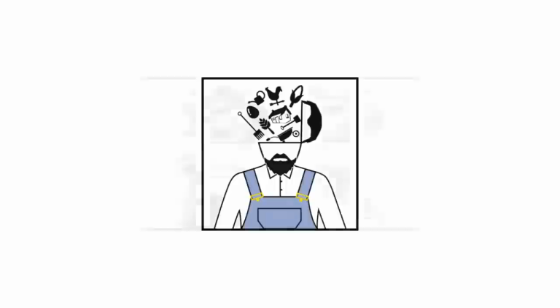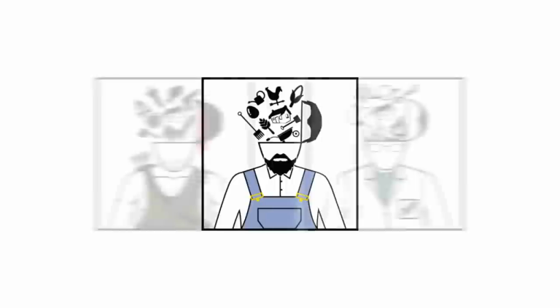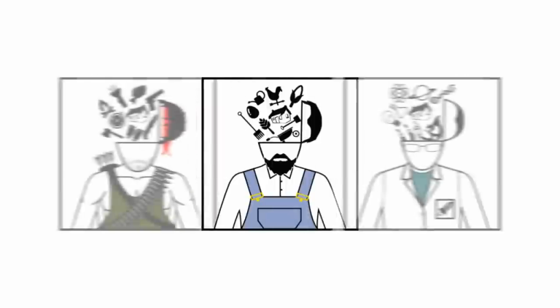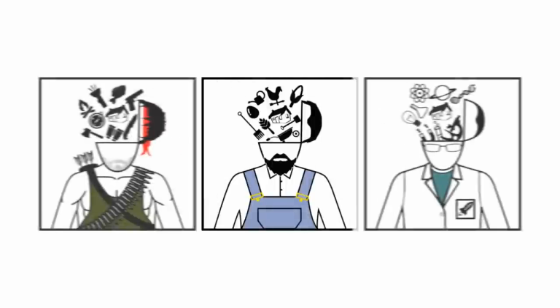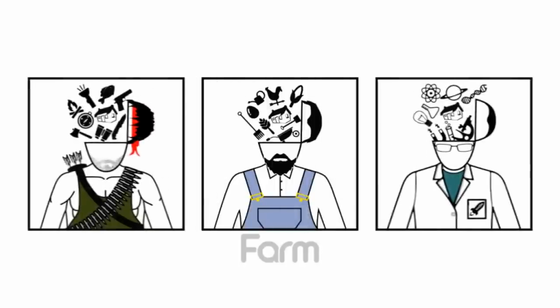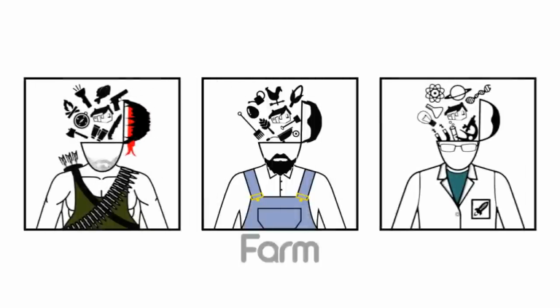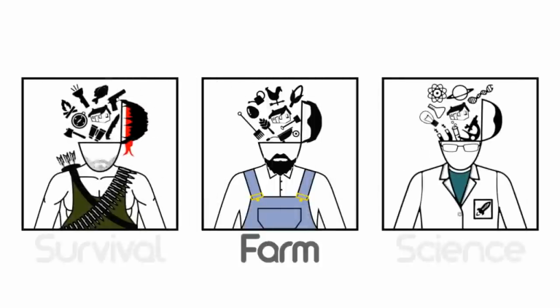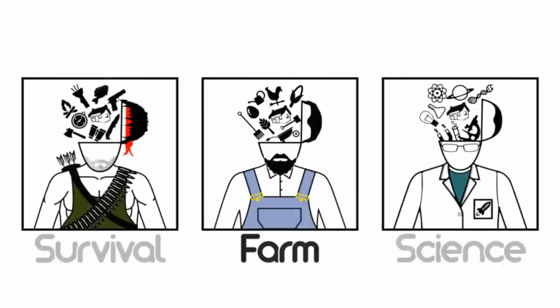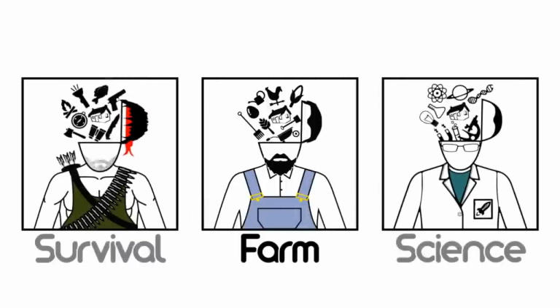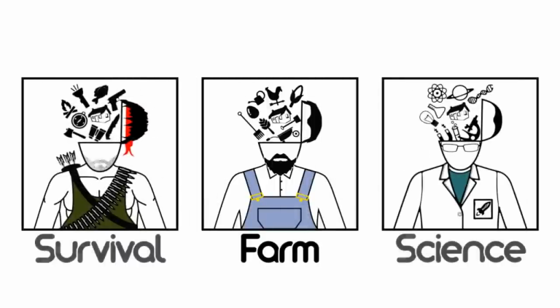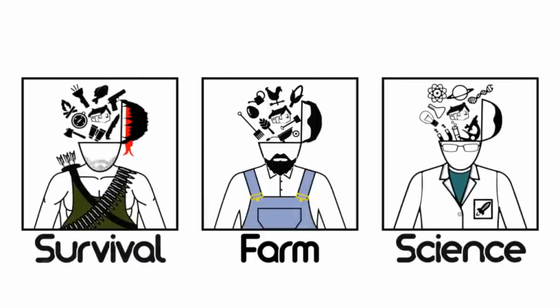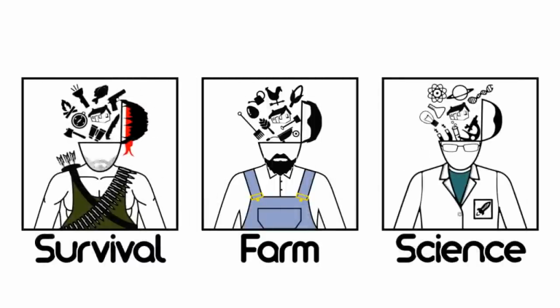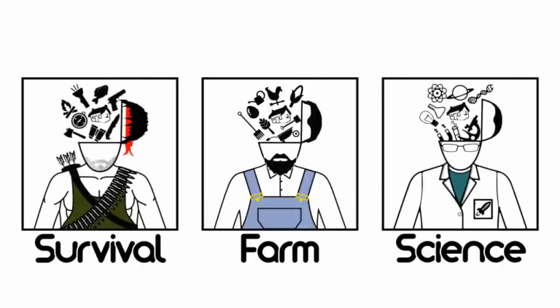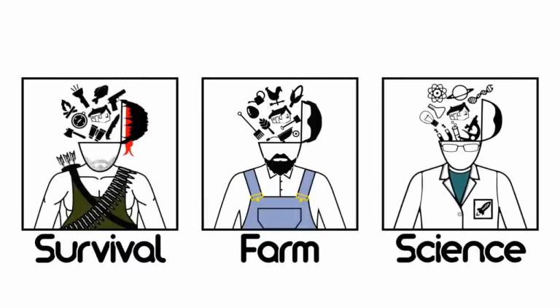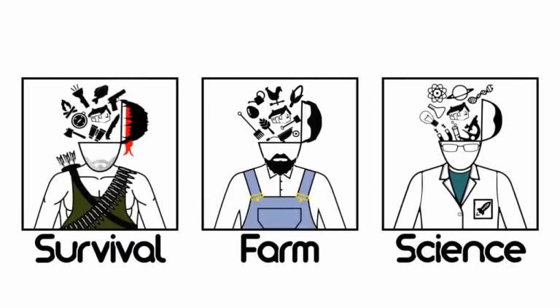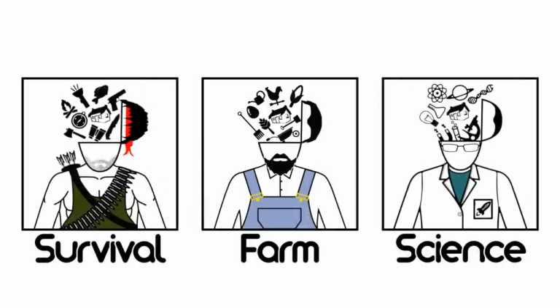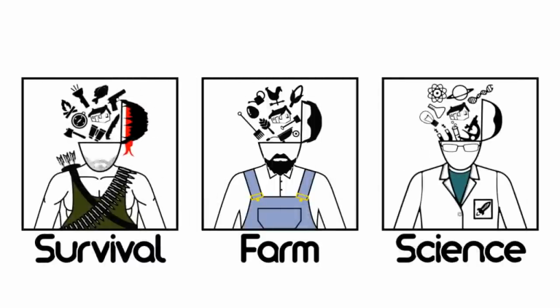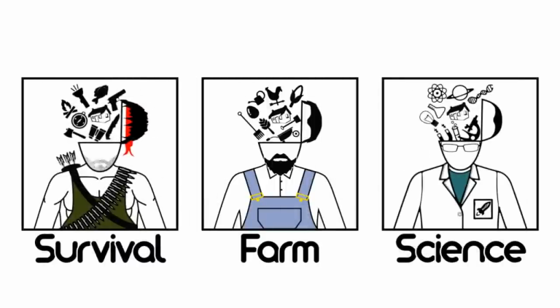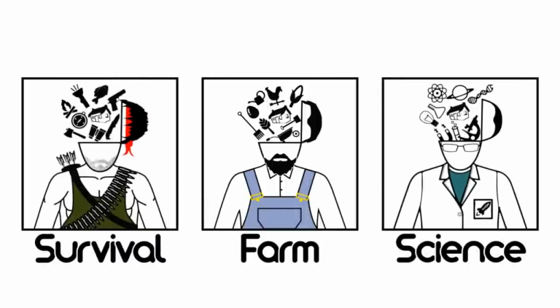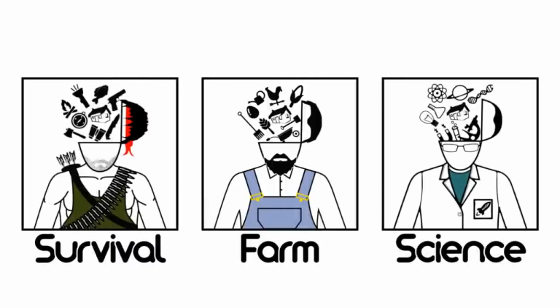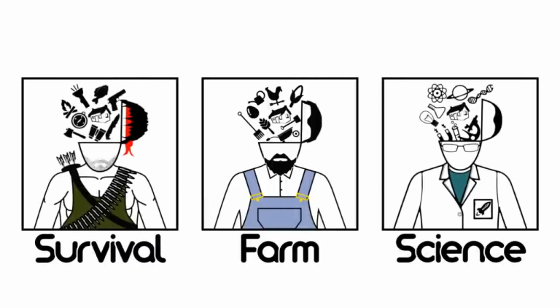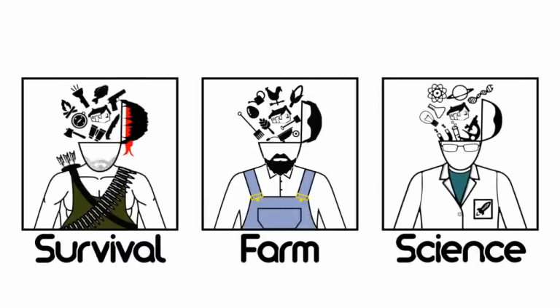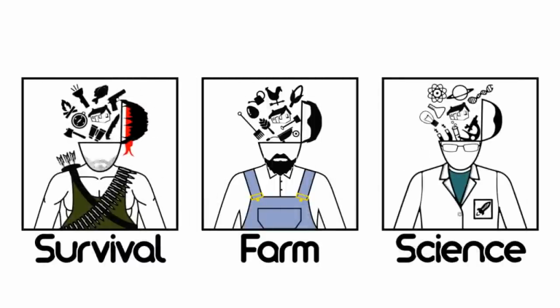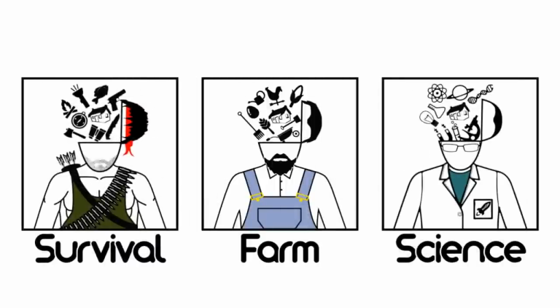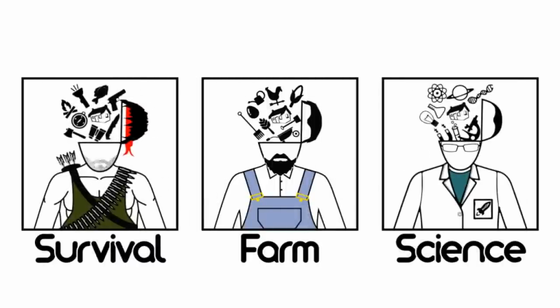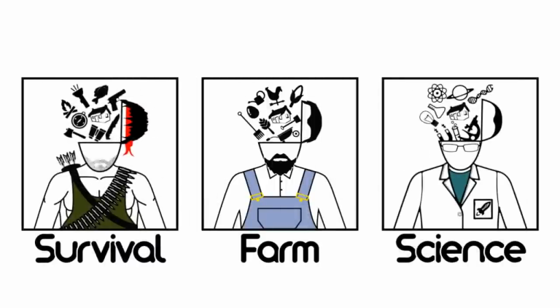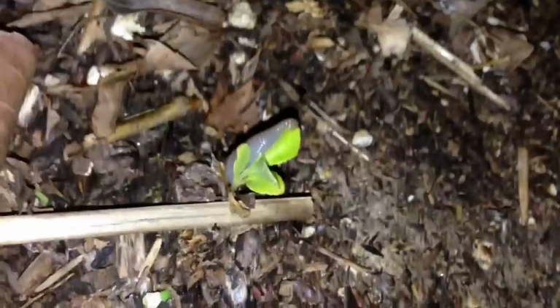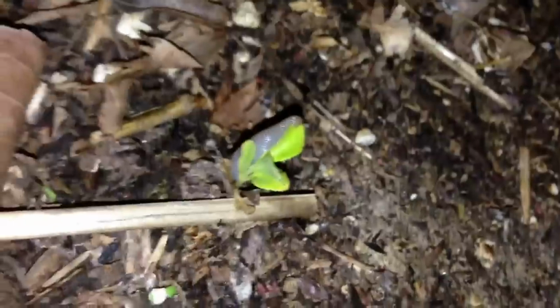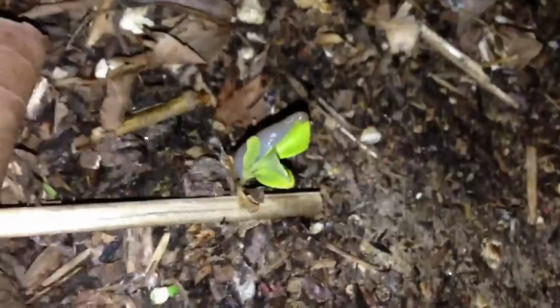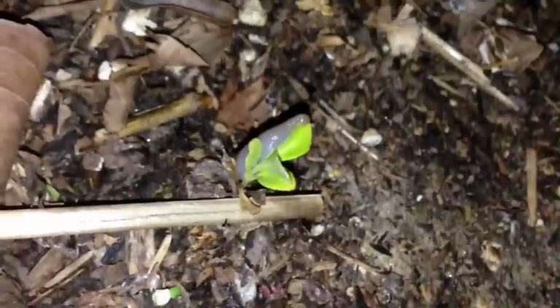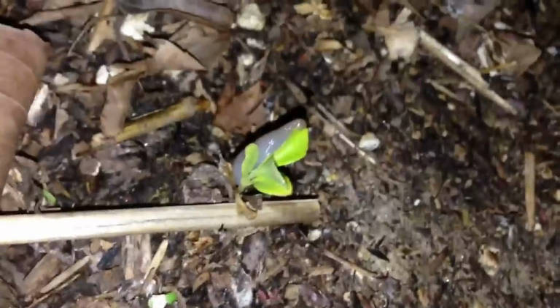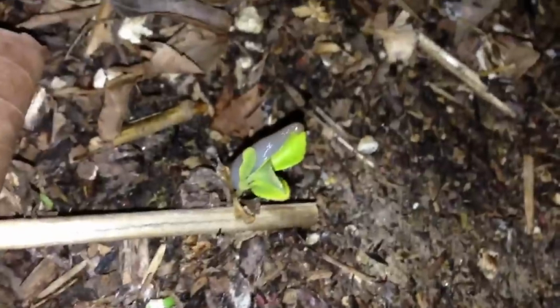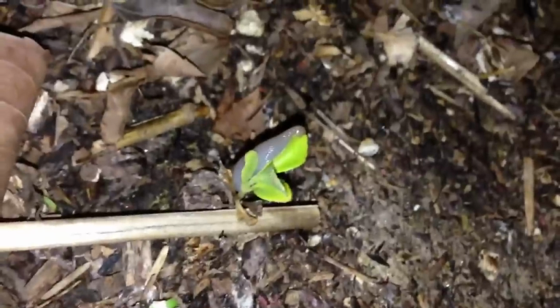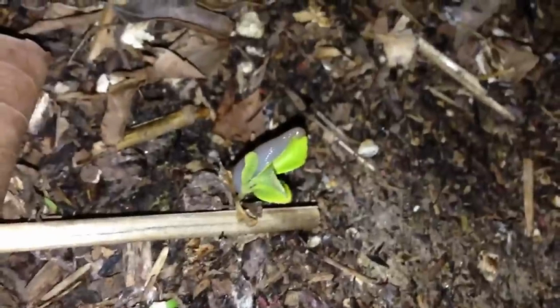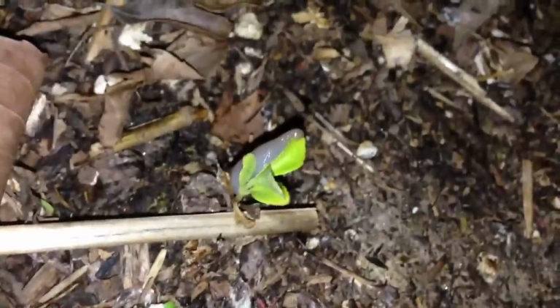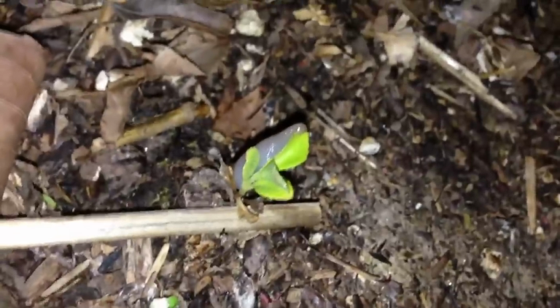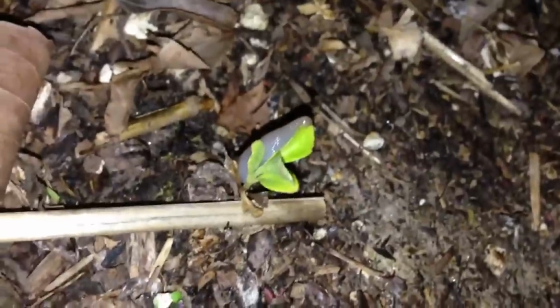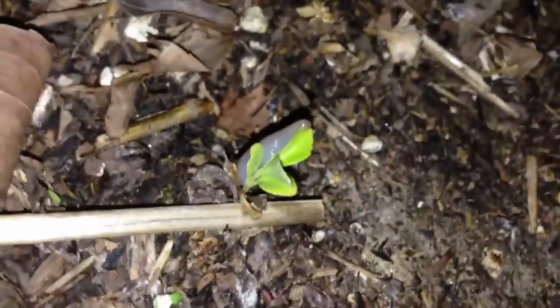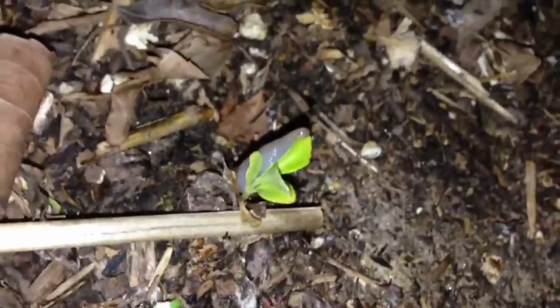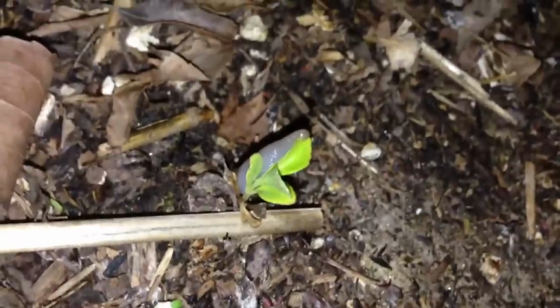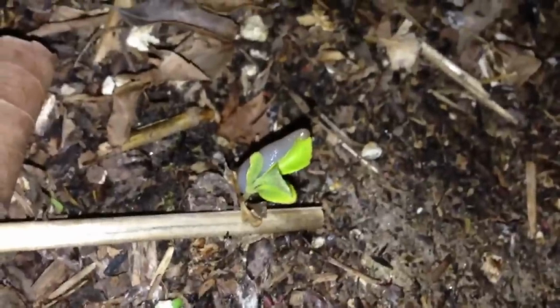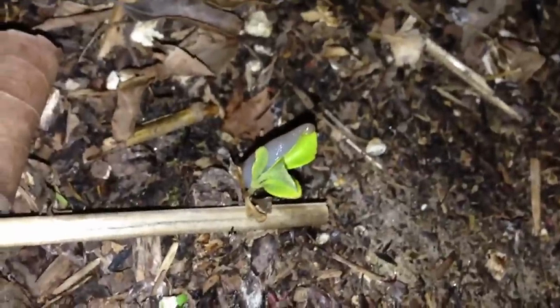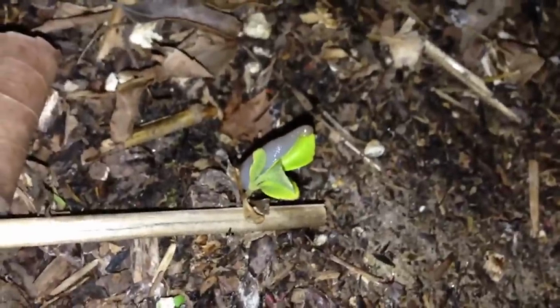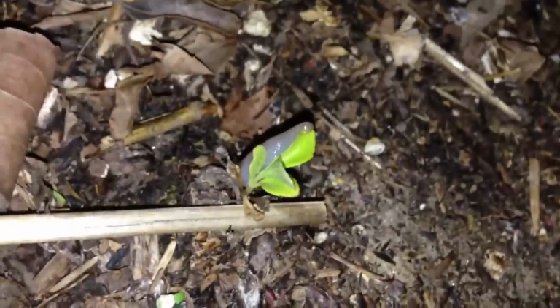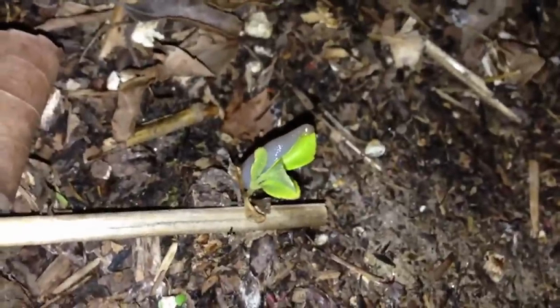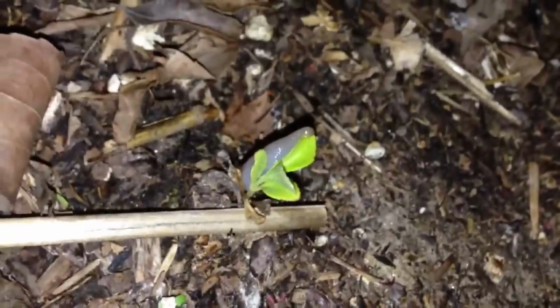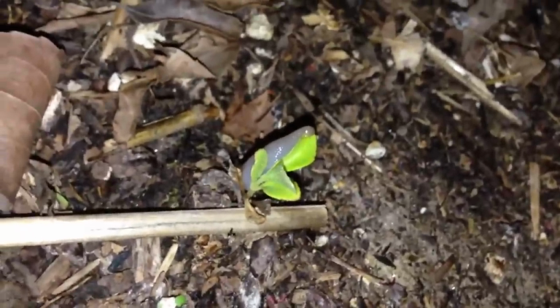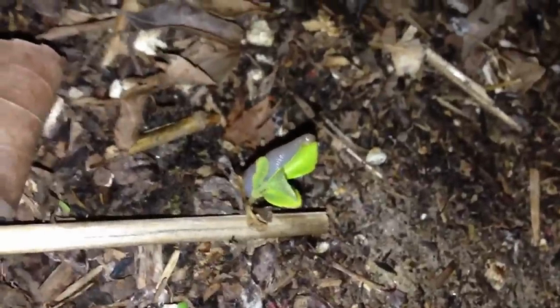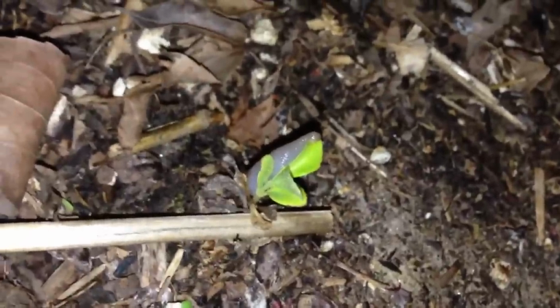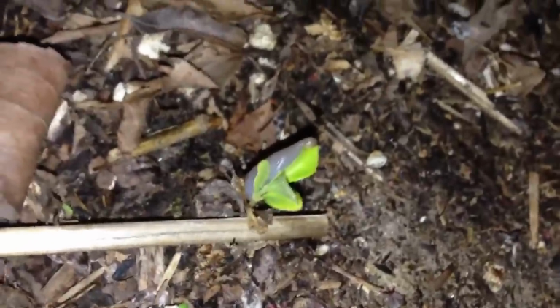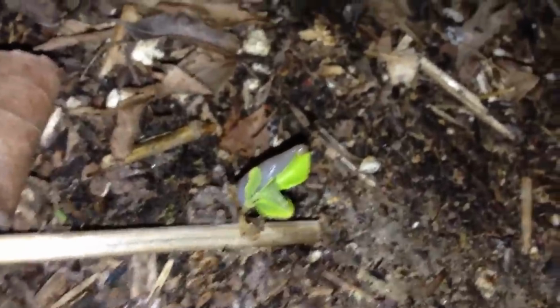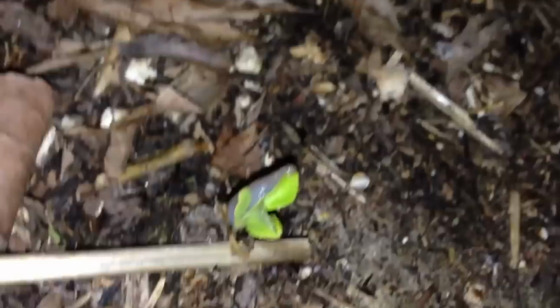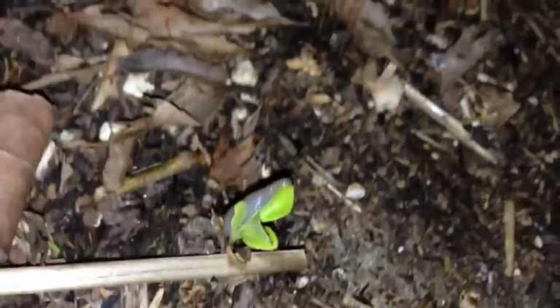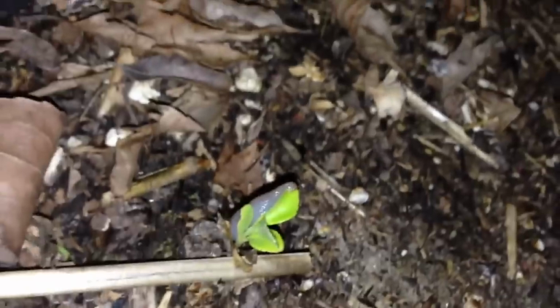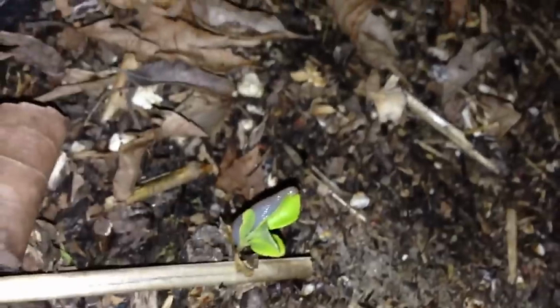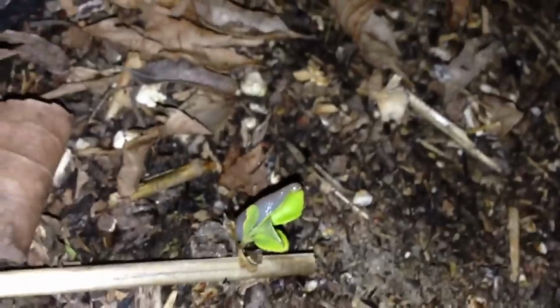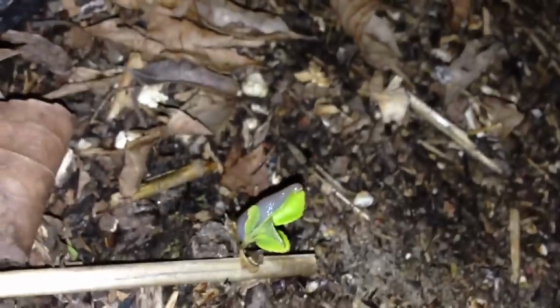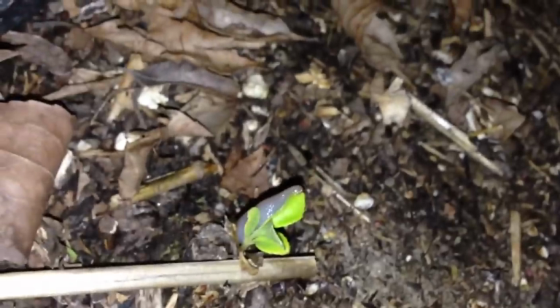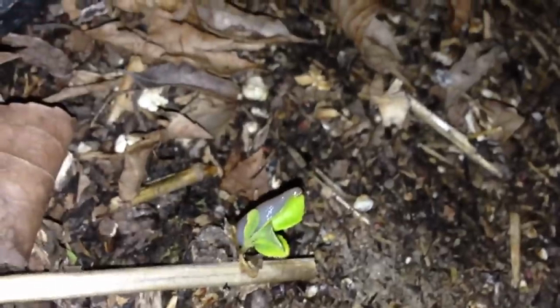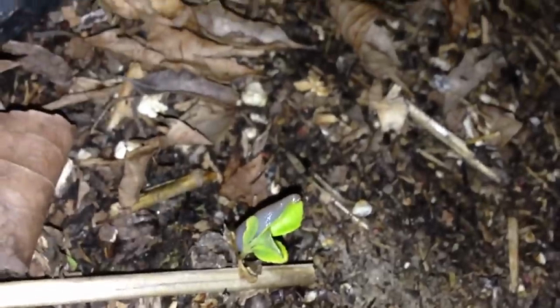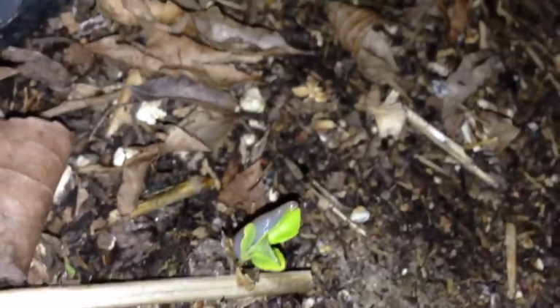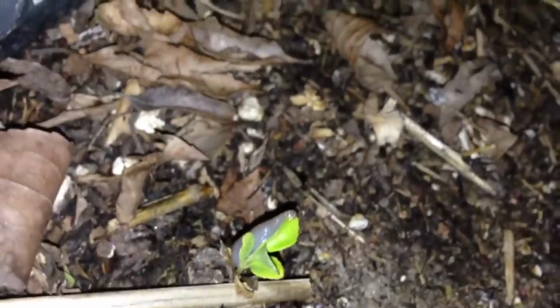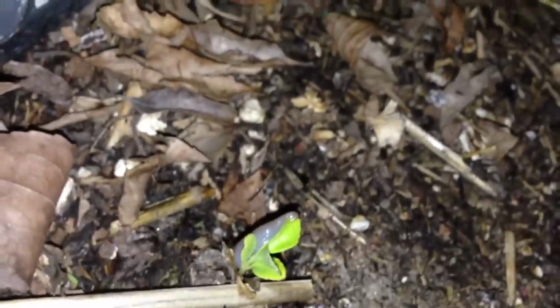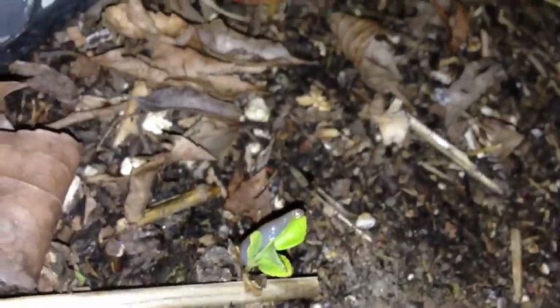Psst! We have other channels. Matt here, Home Farm Ideas.